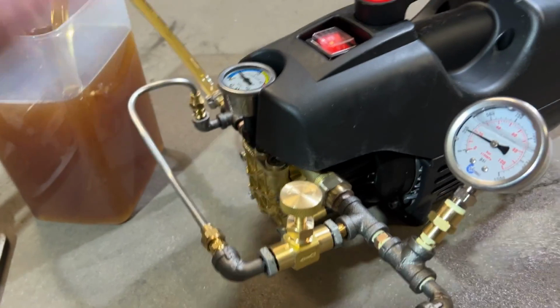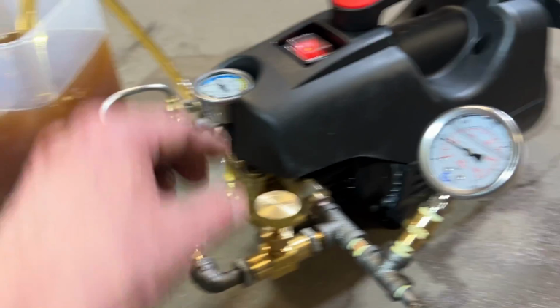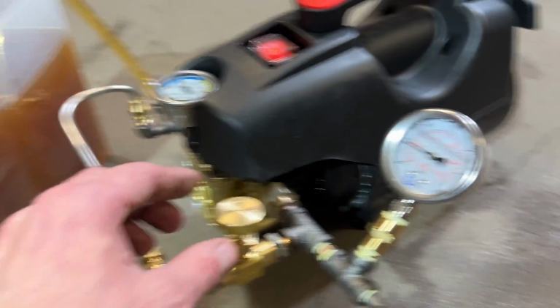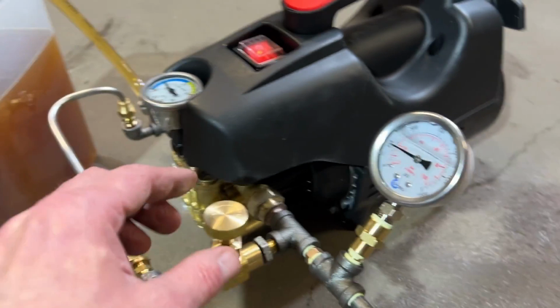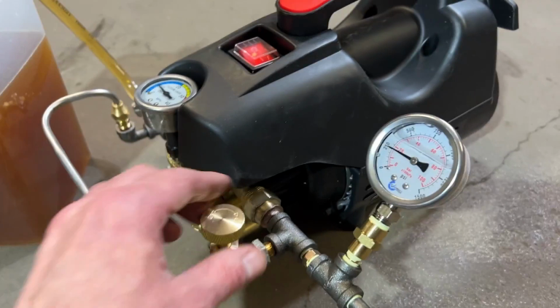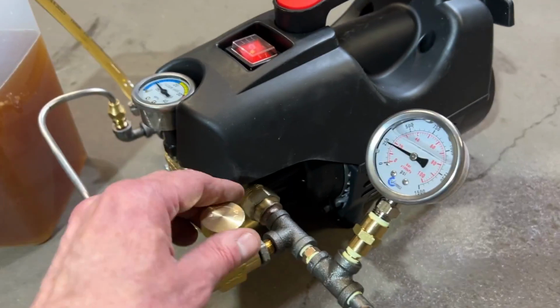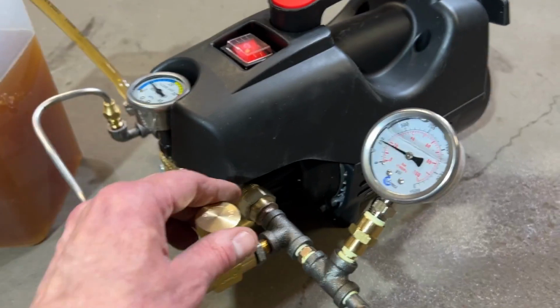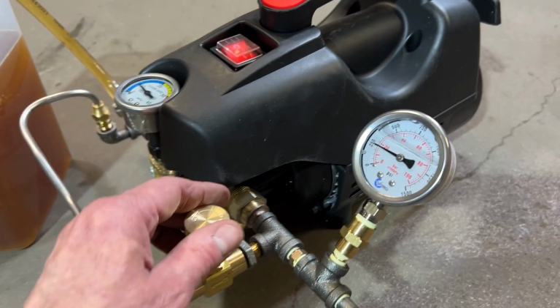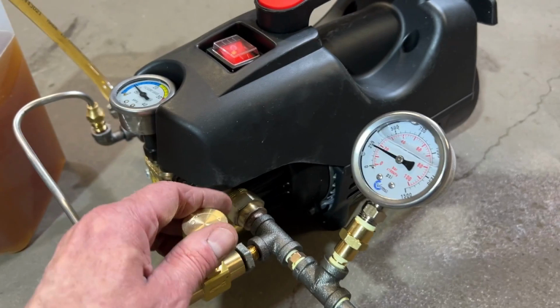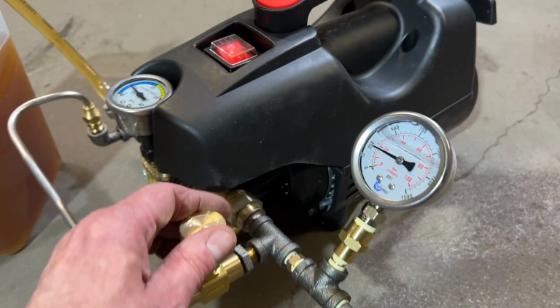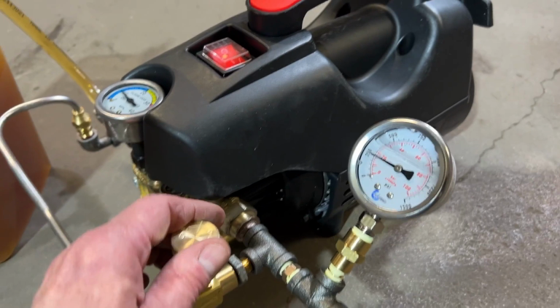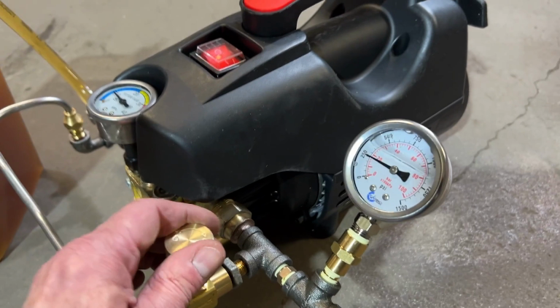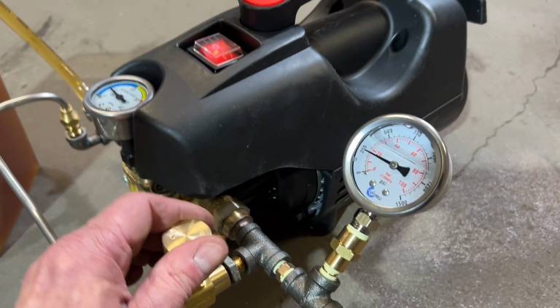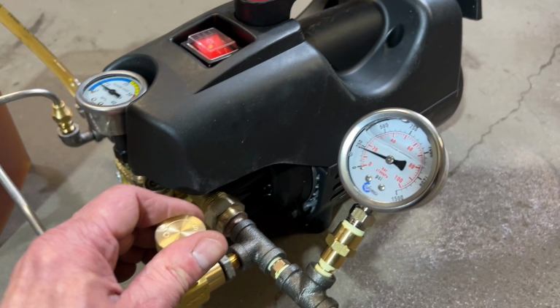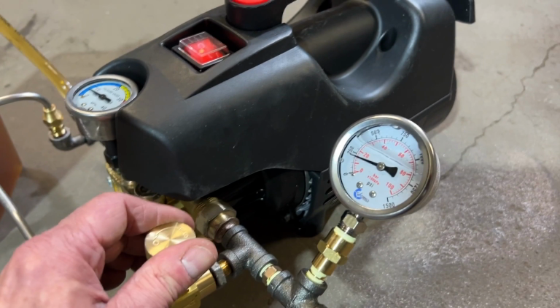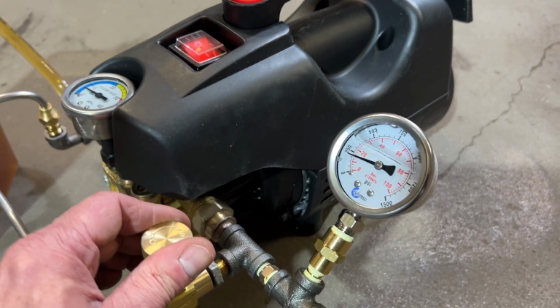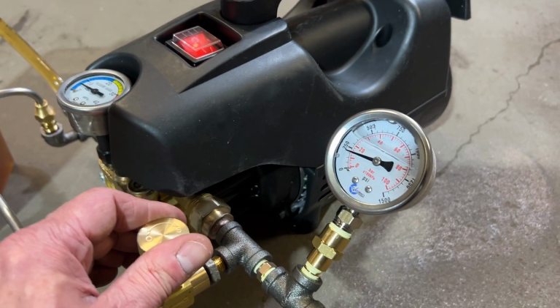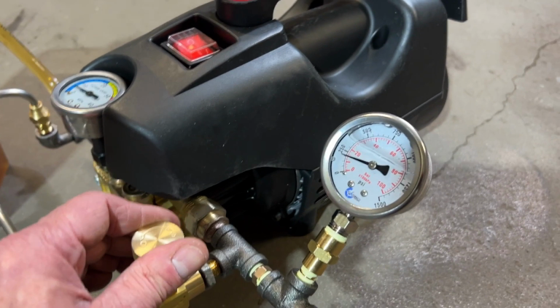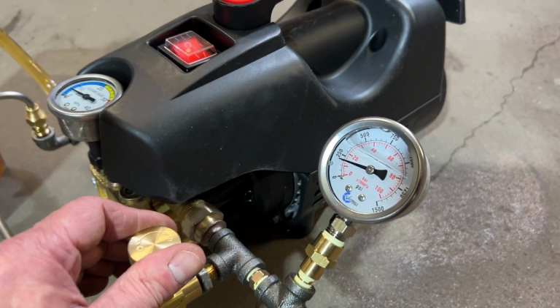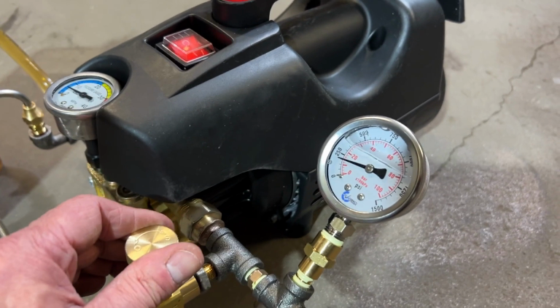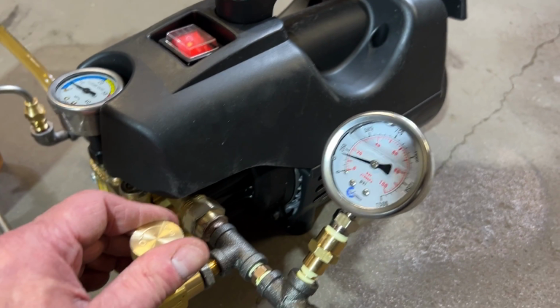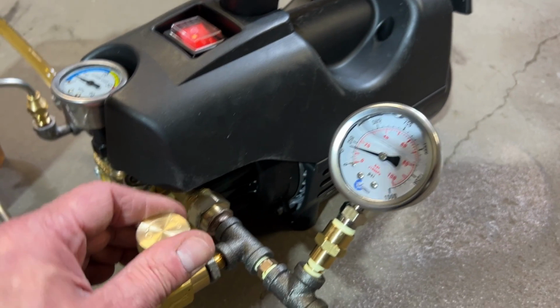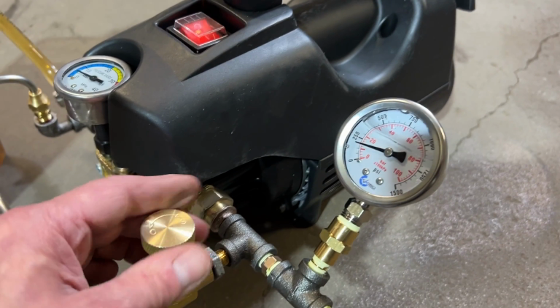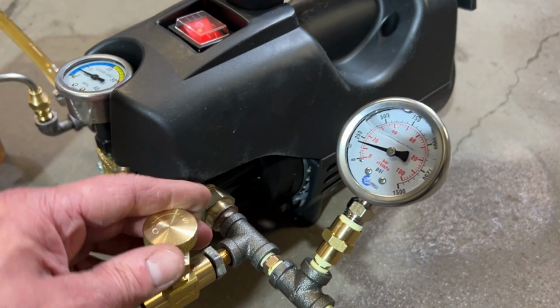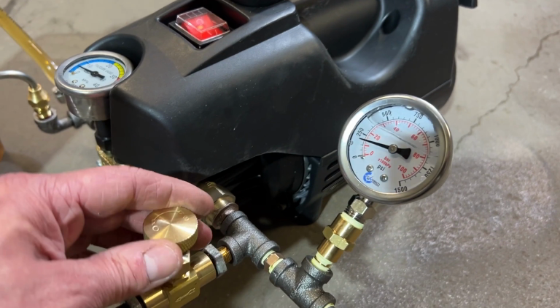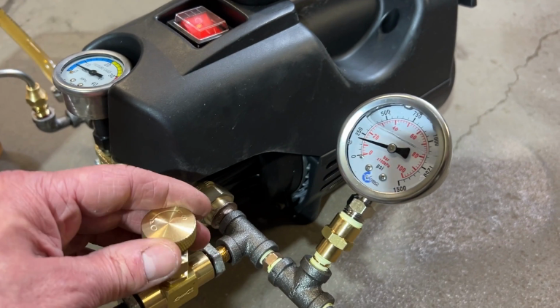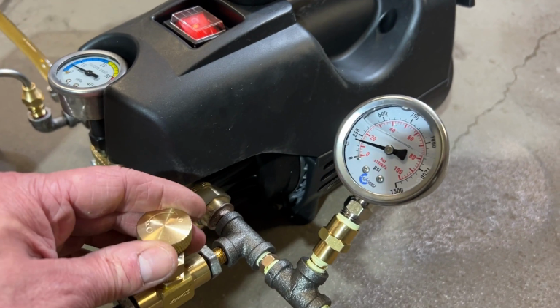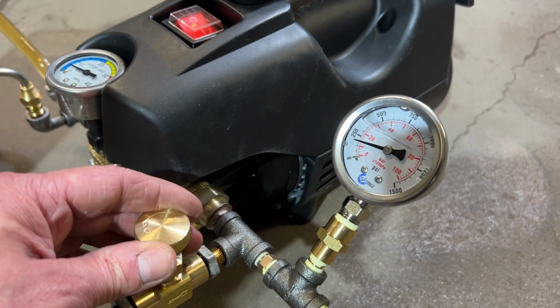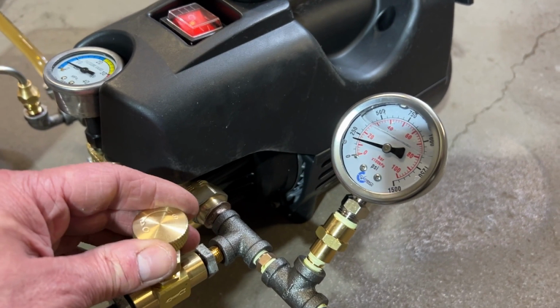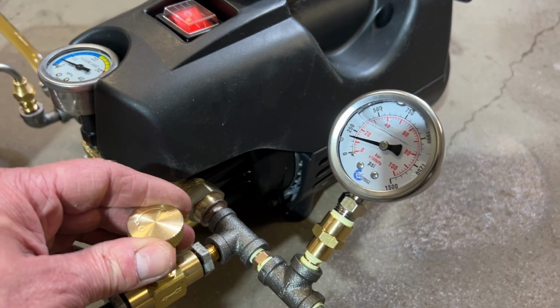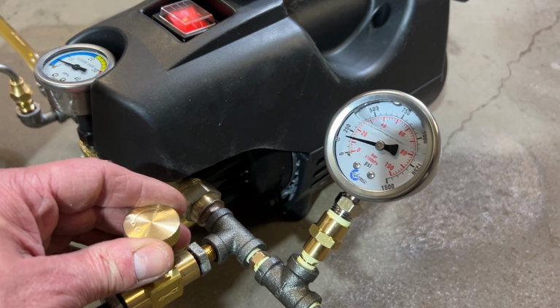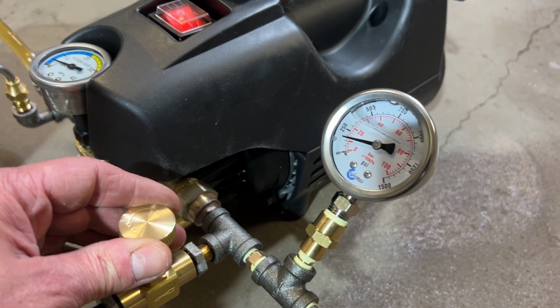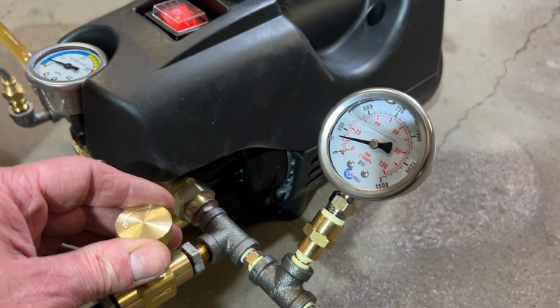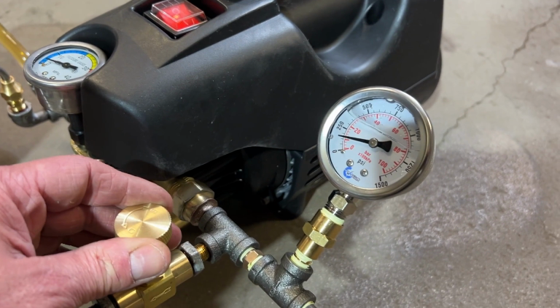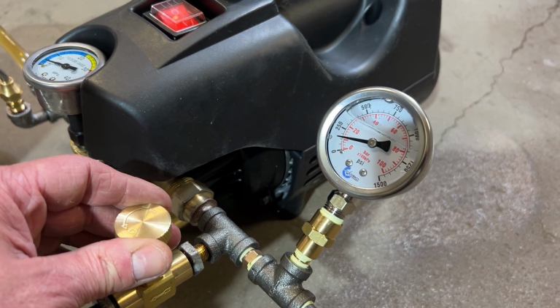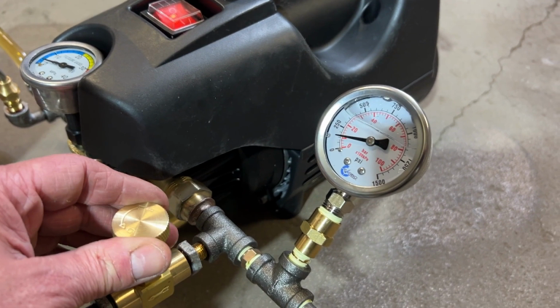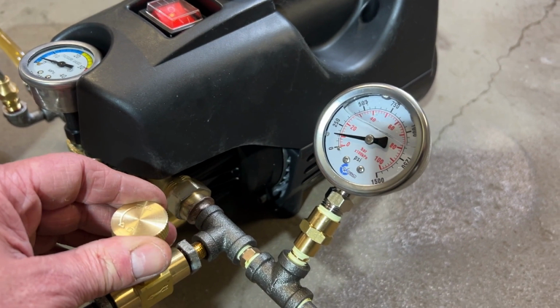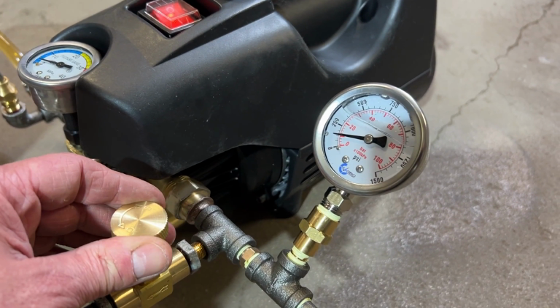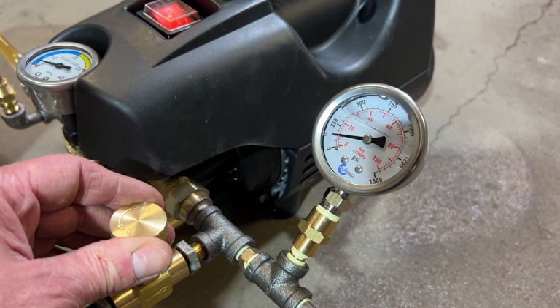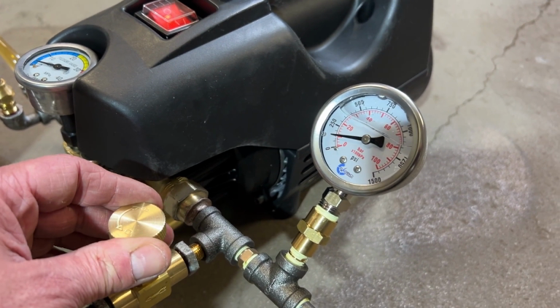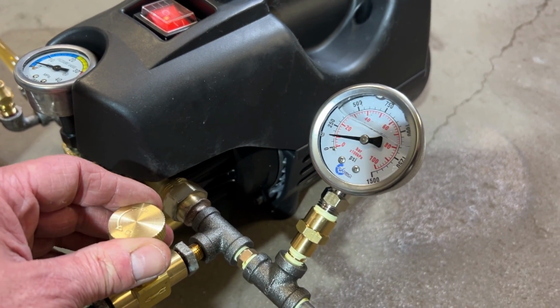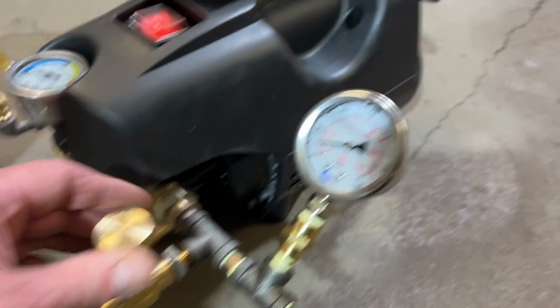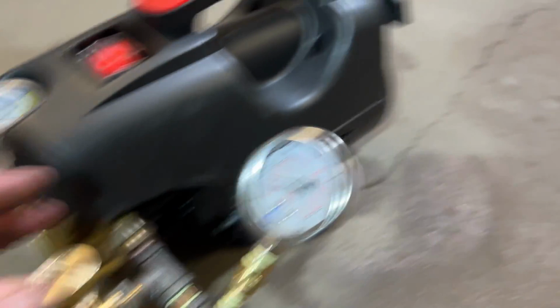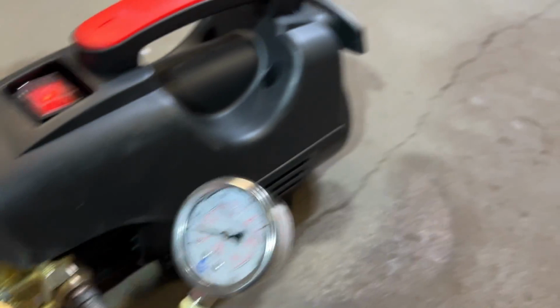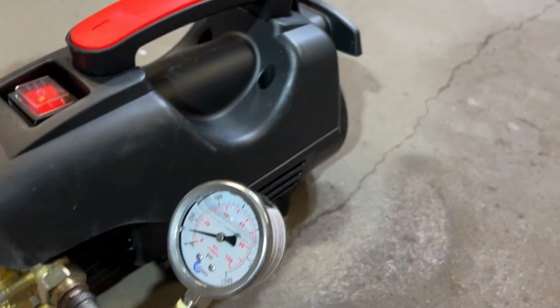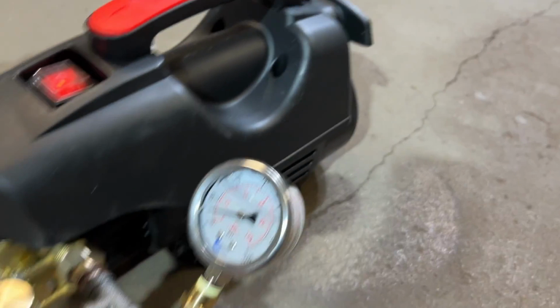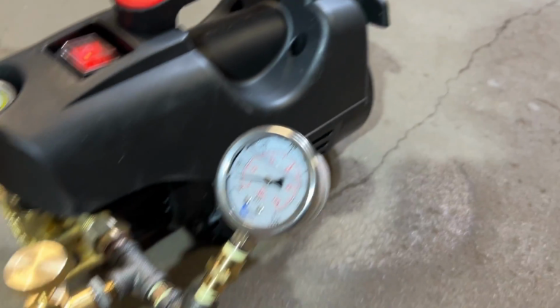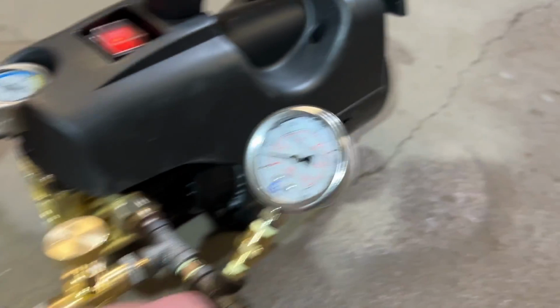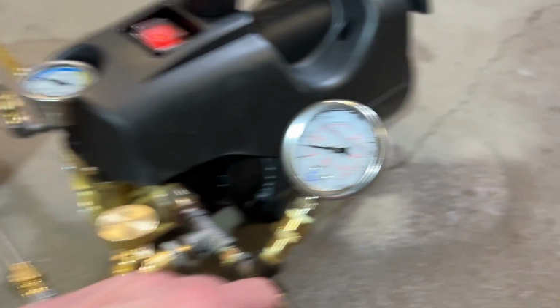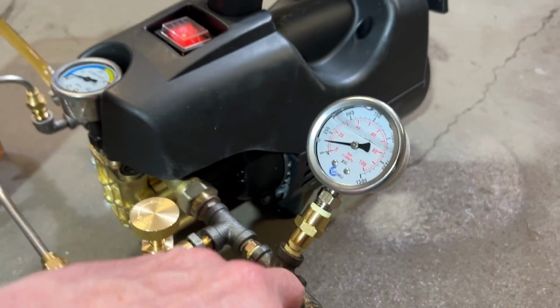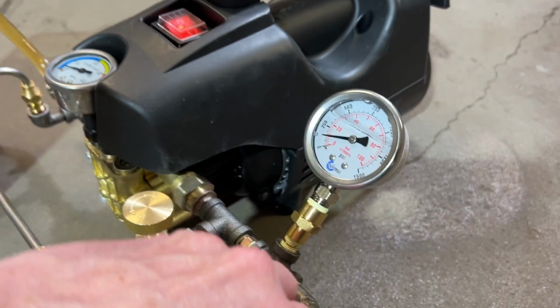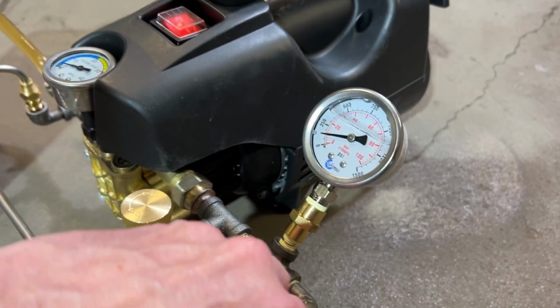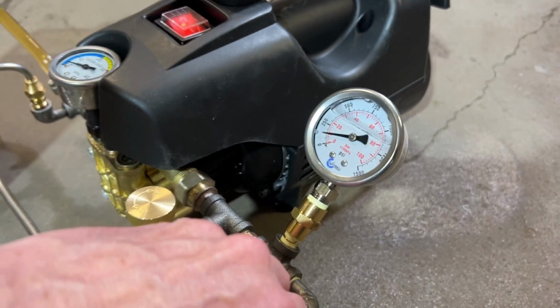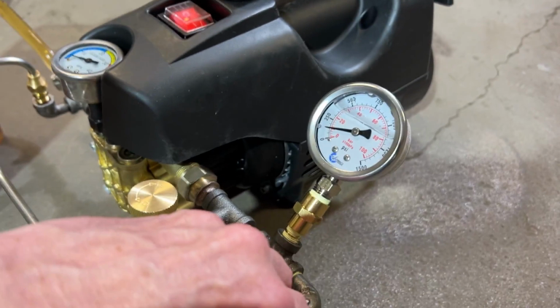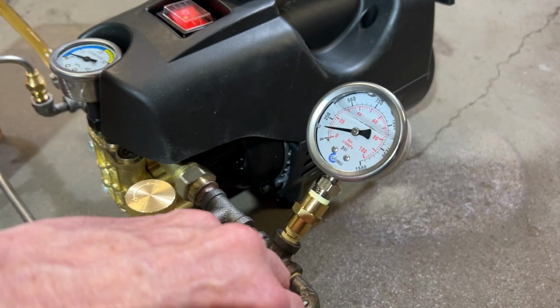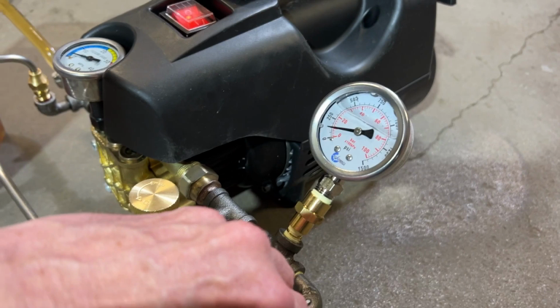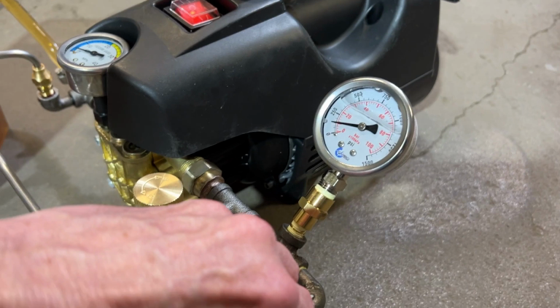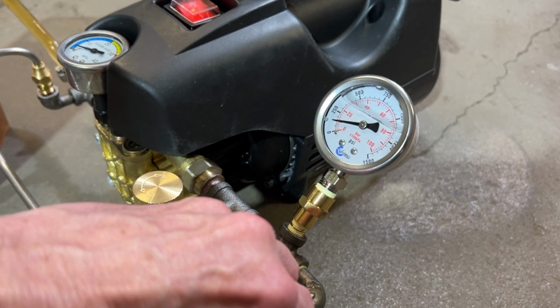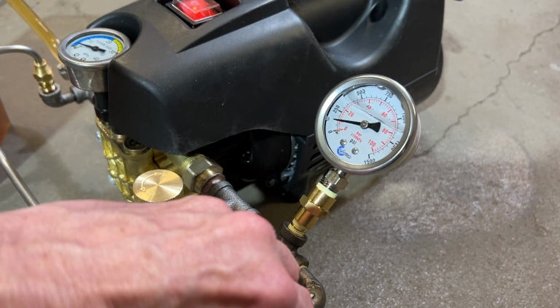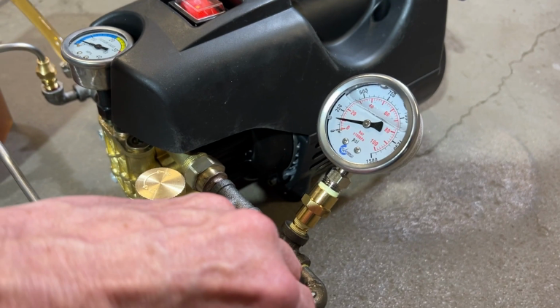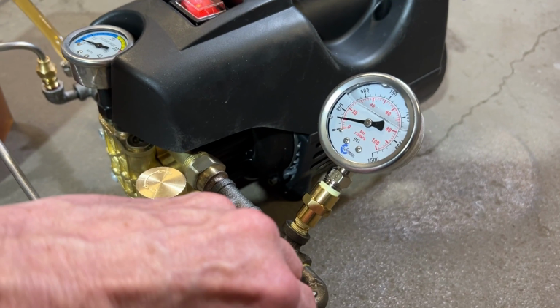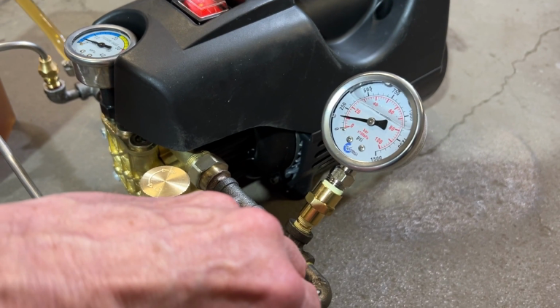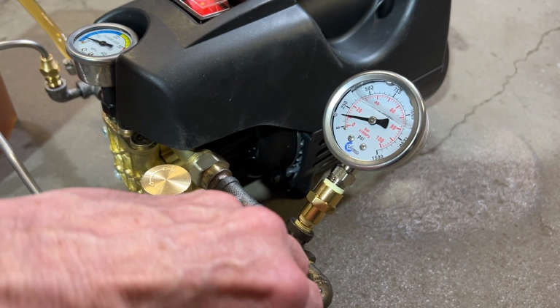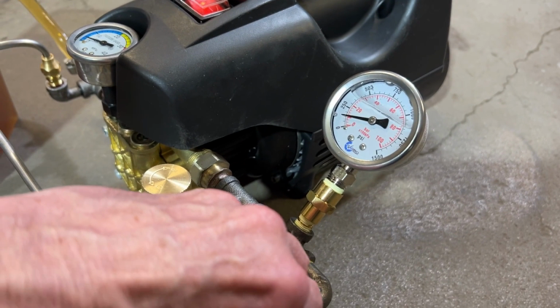Let's say we only want 100 PSI with less flow rate than that.